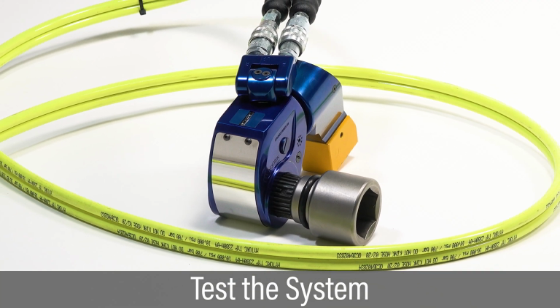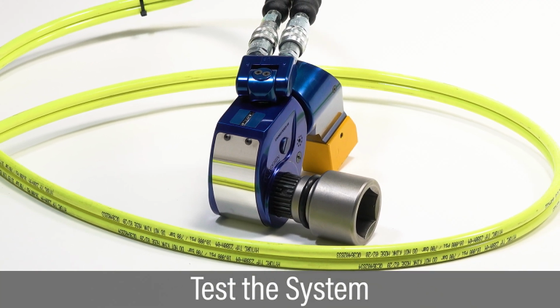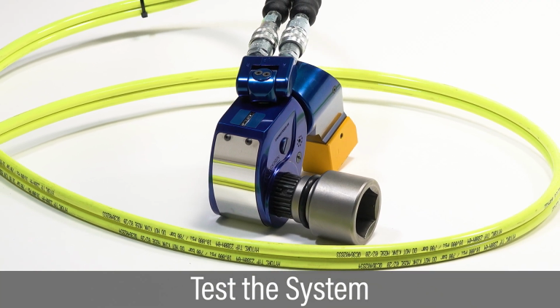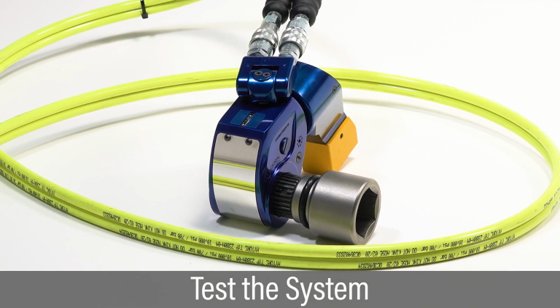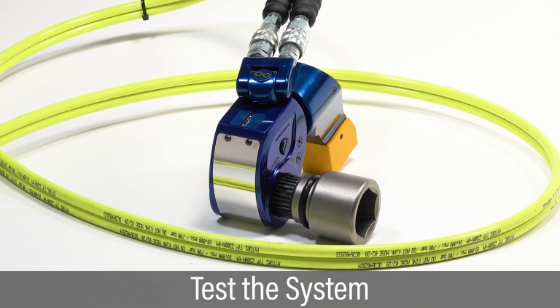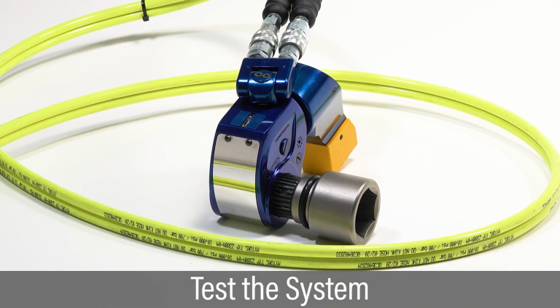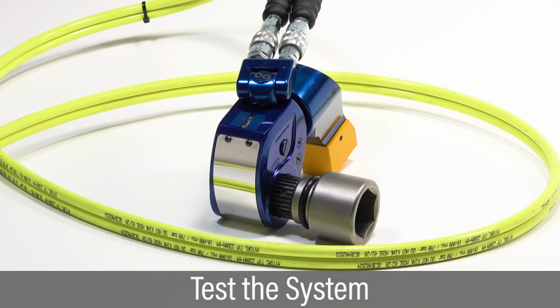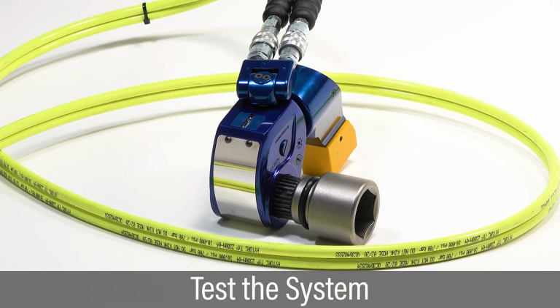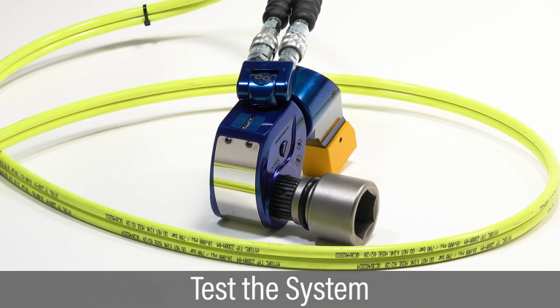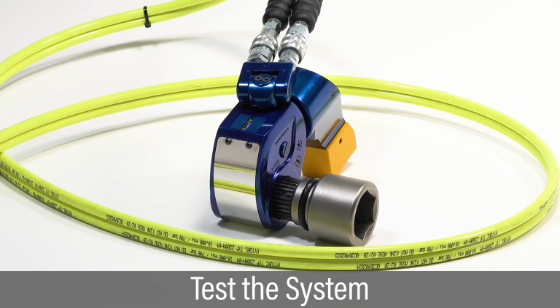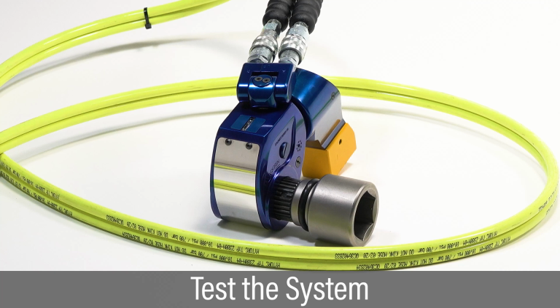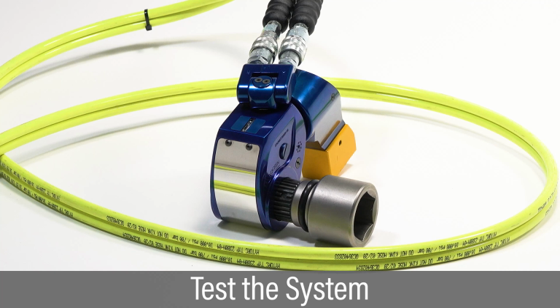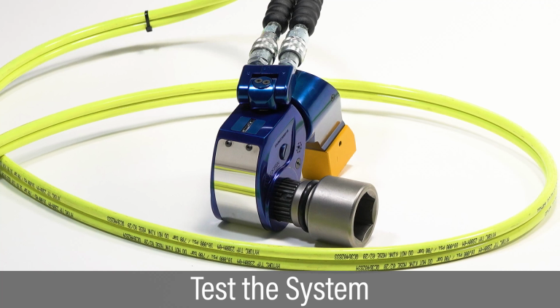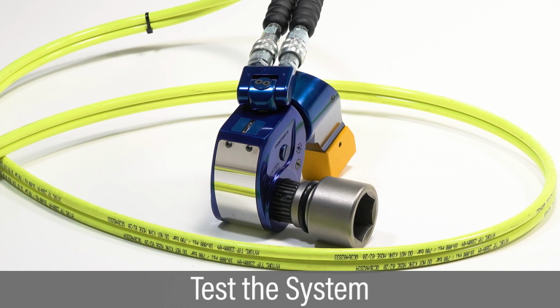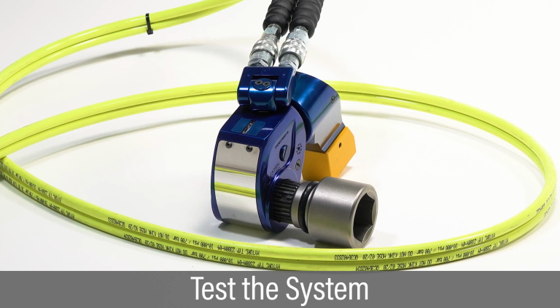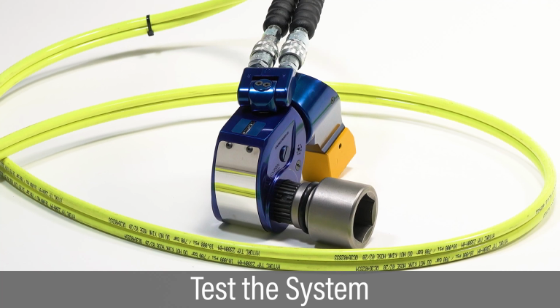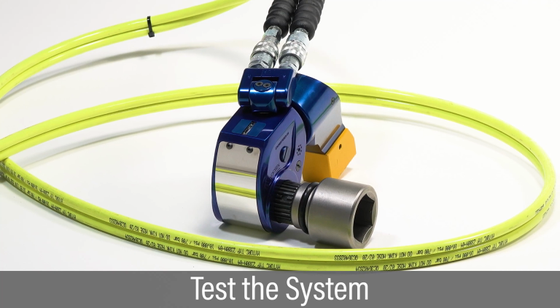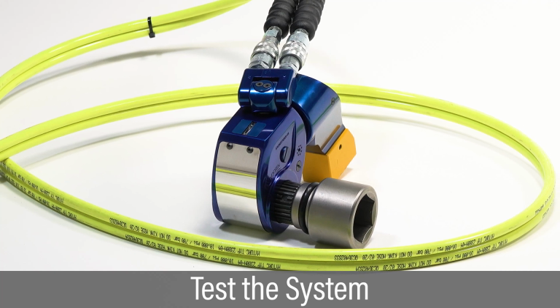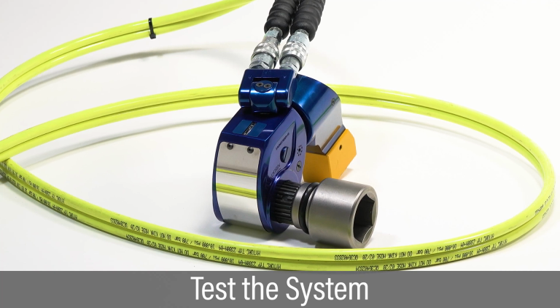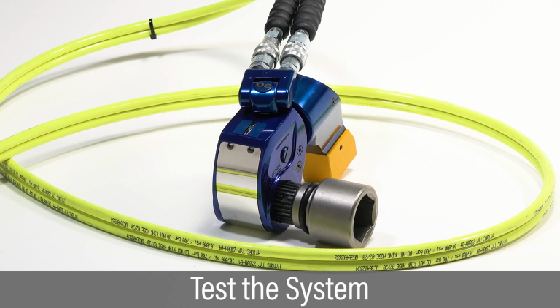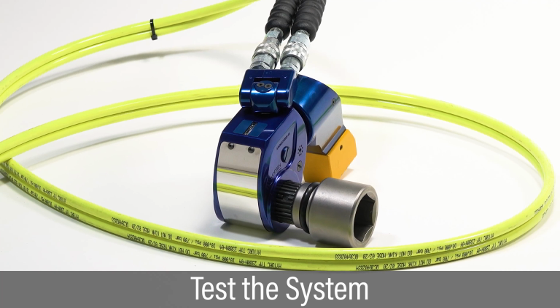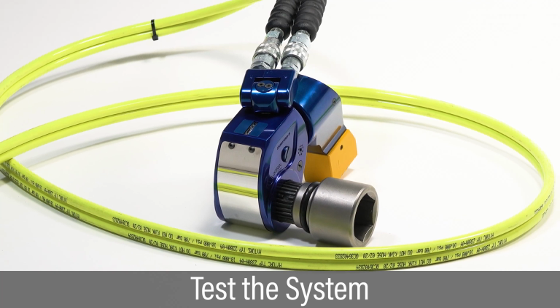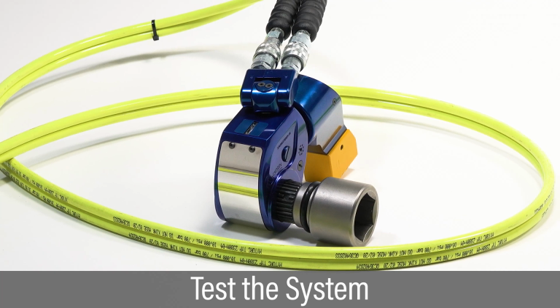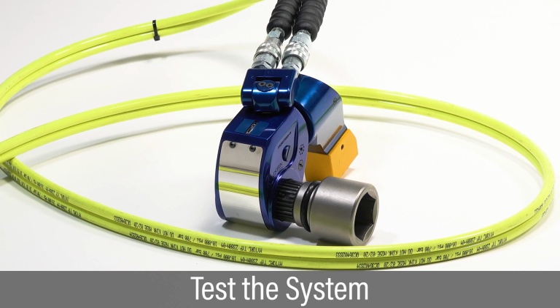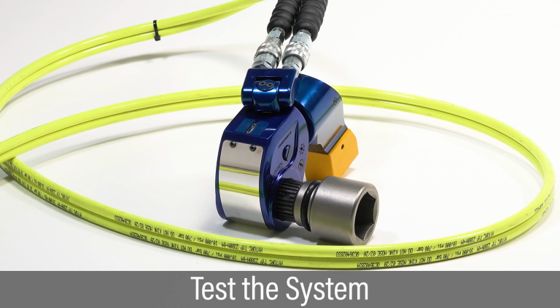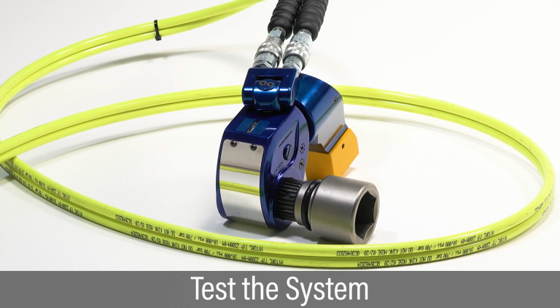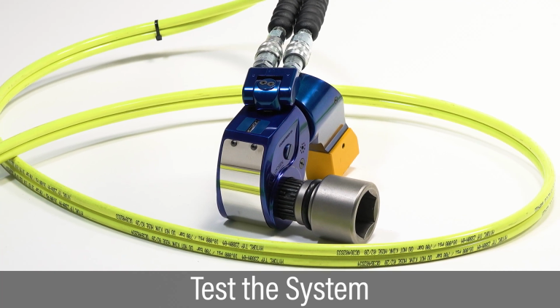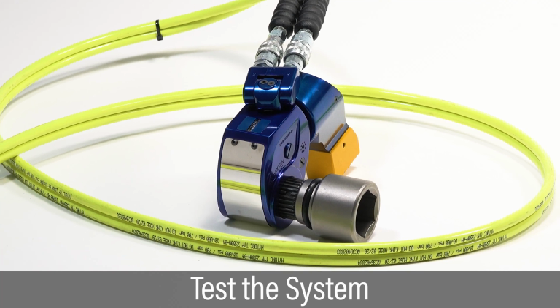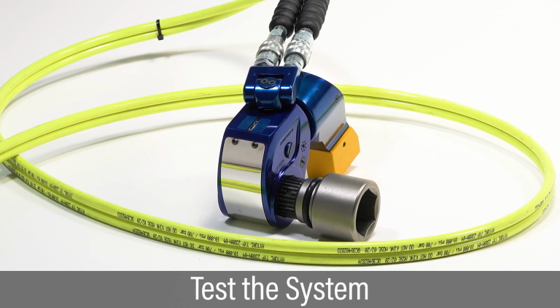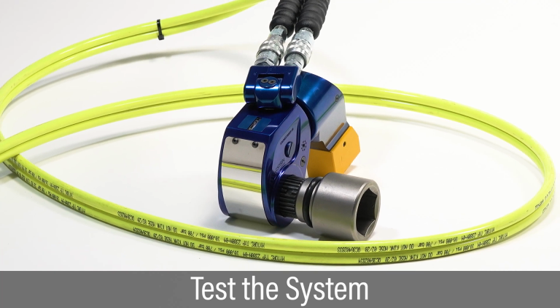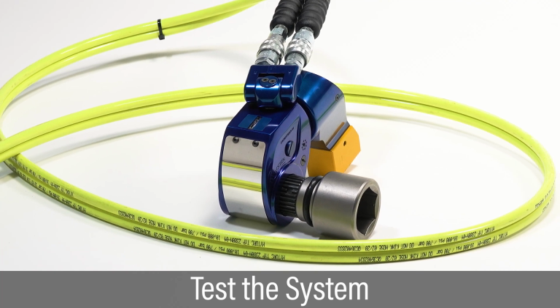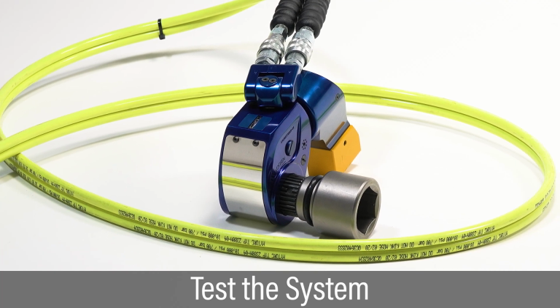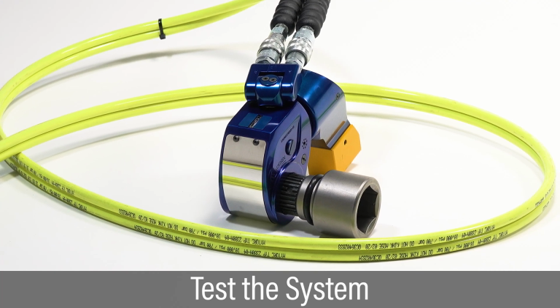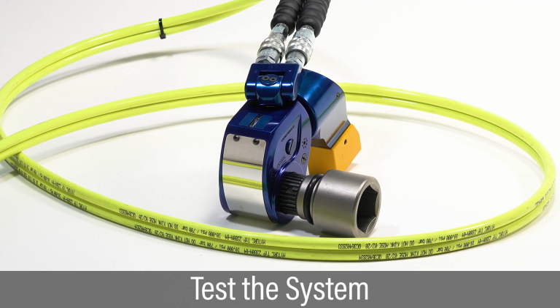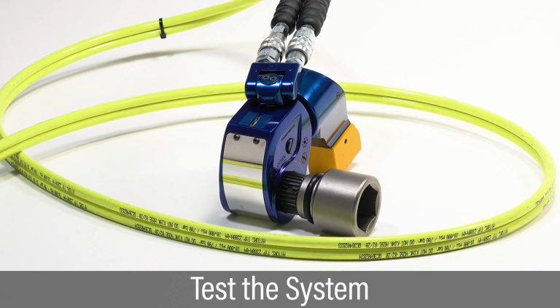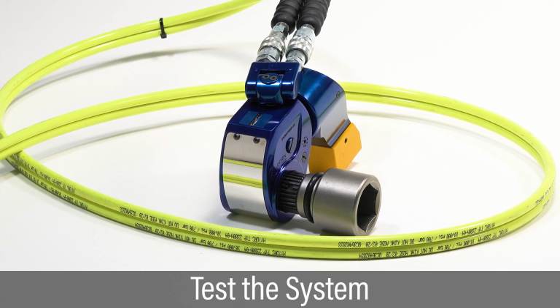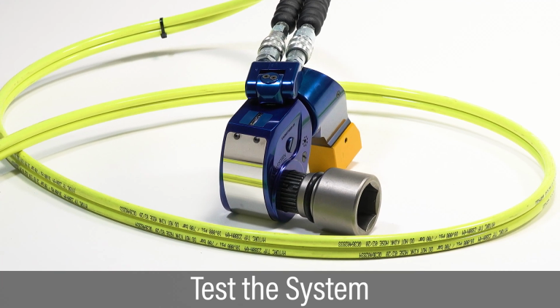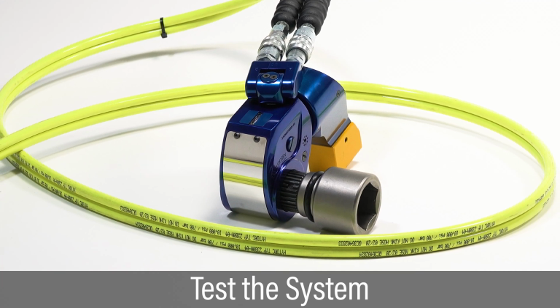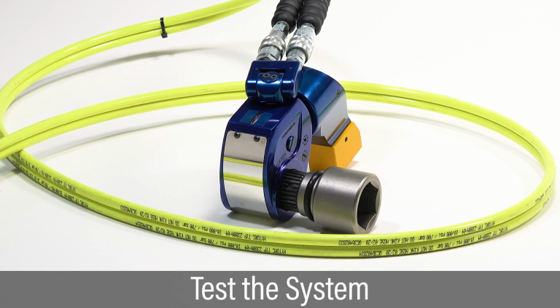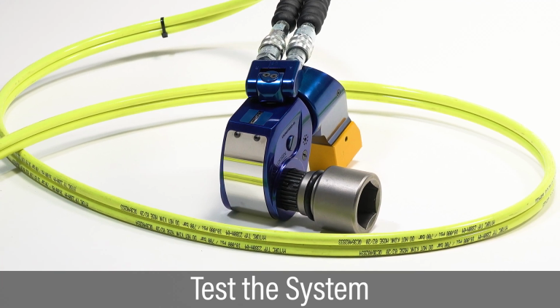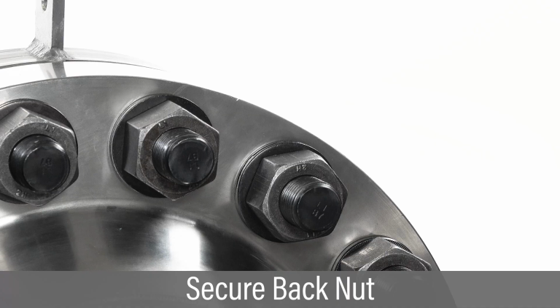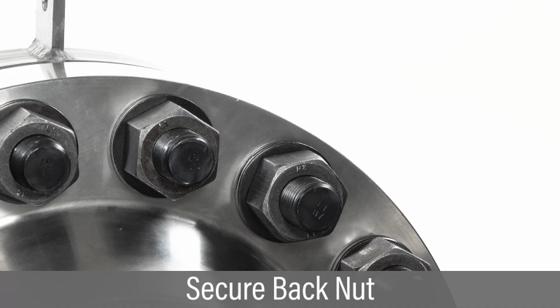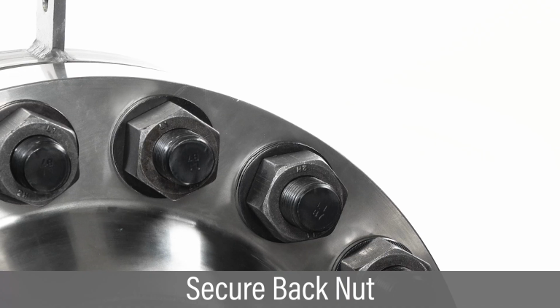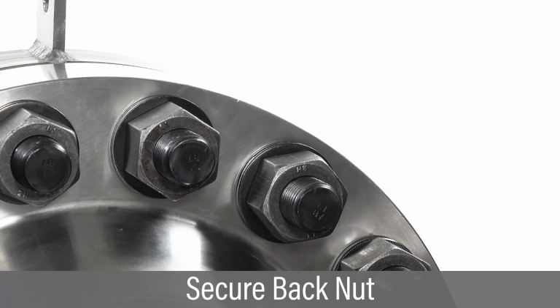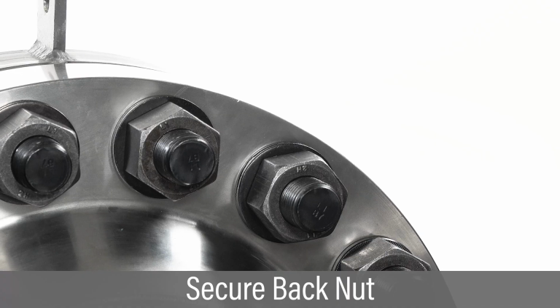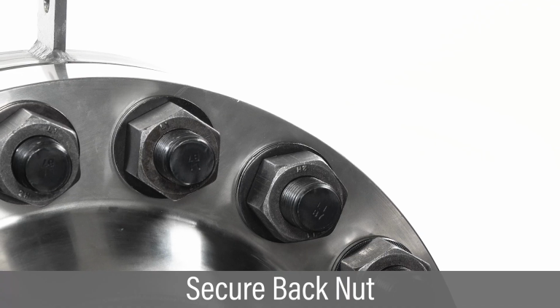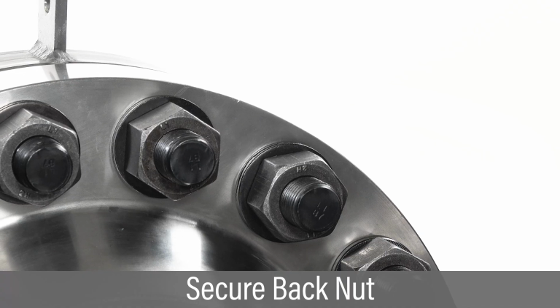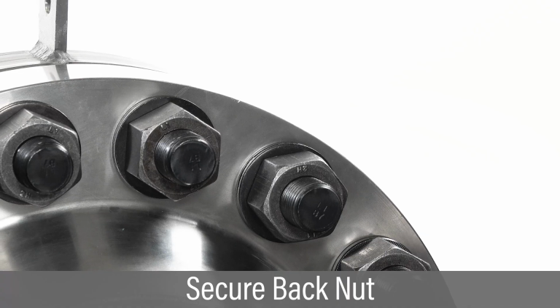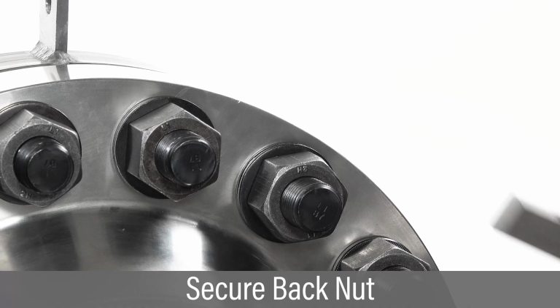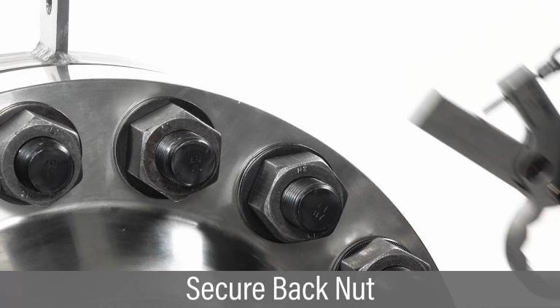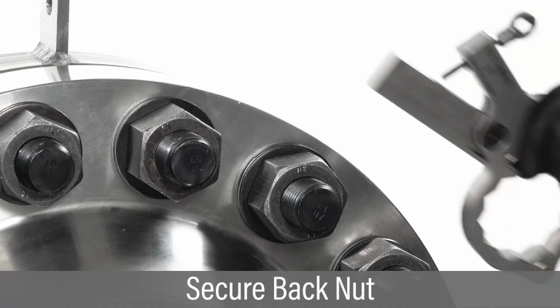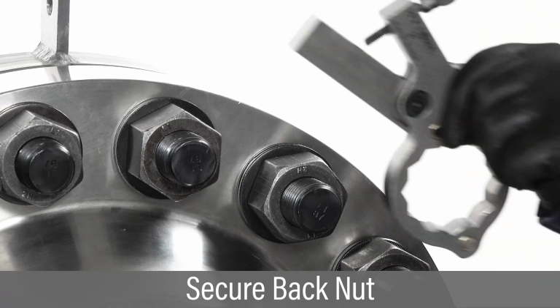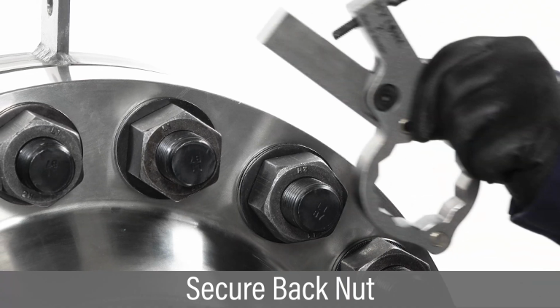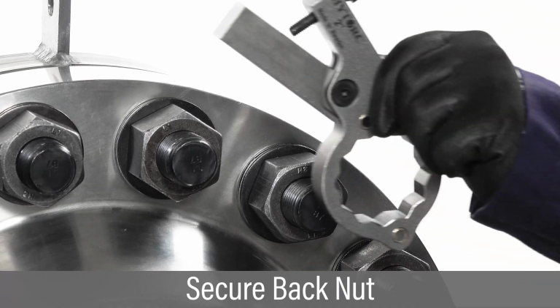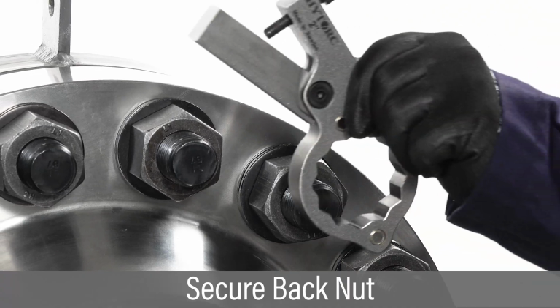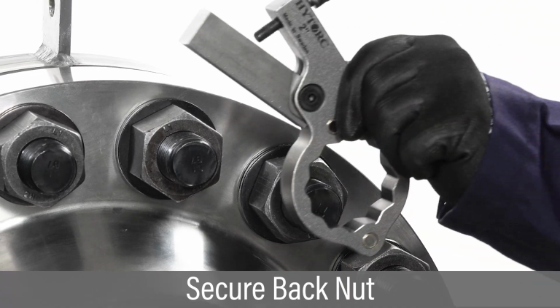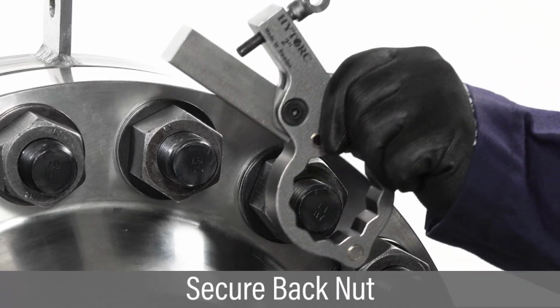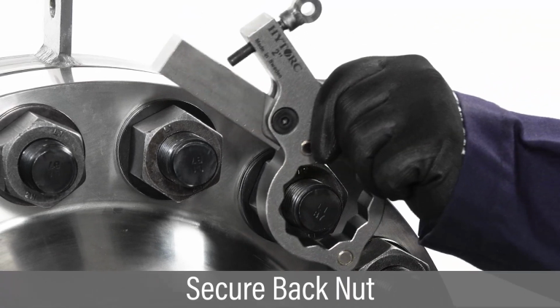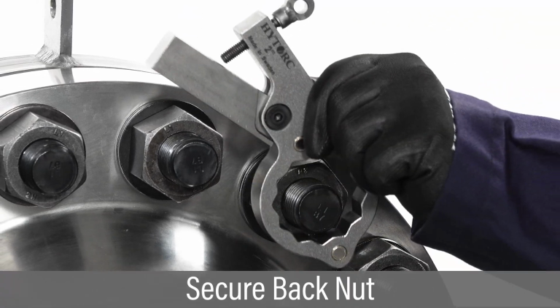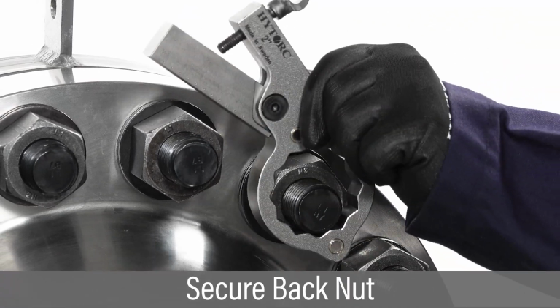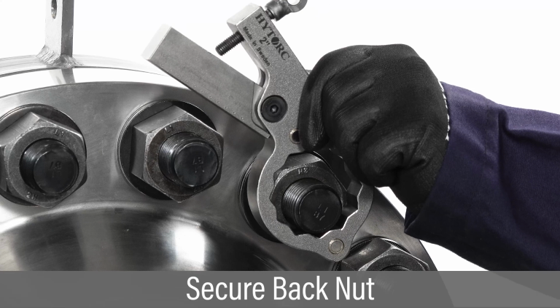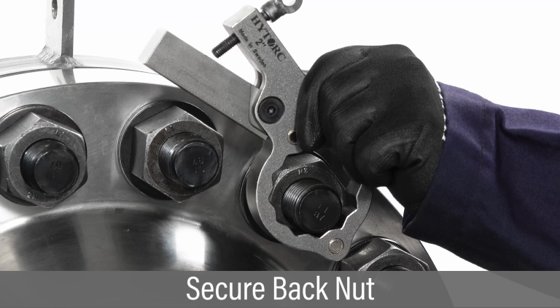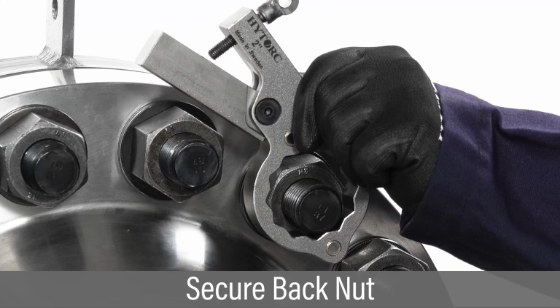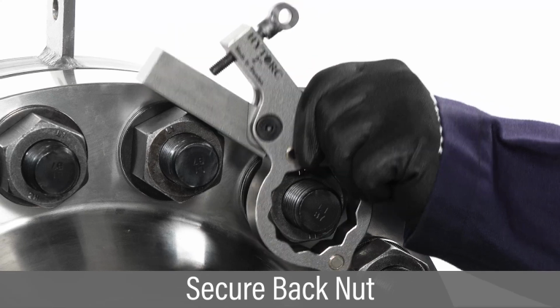Repeat the cycle of press and release several times to test the system. Secure the back nut to prevent it from turning.